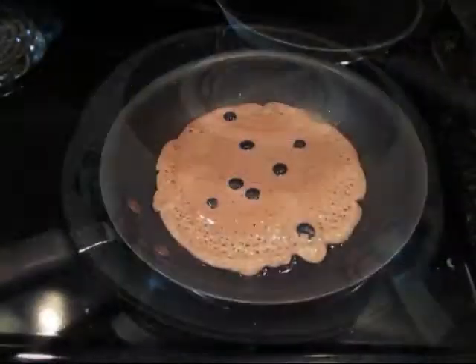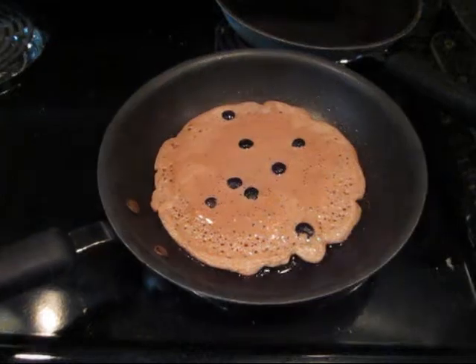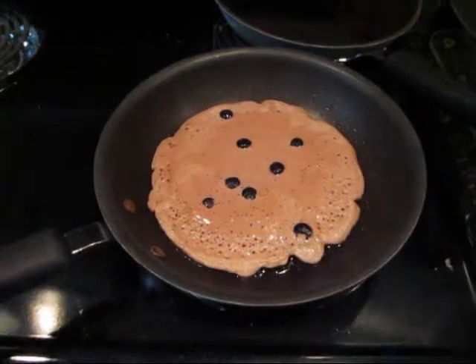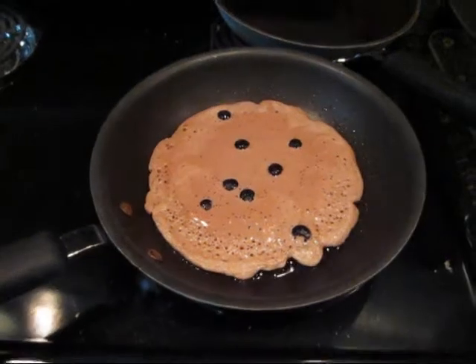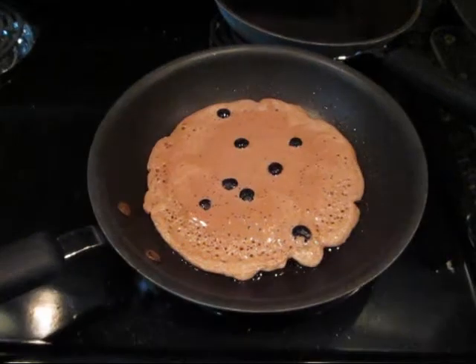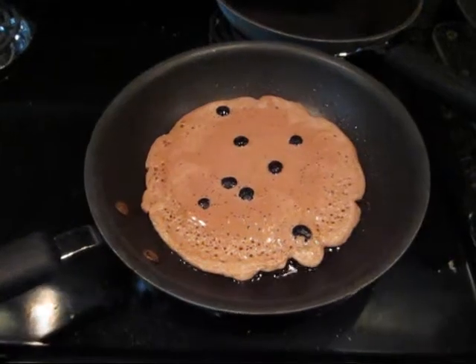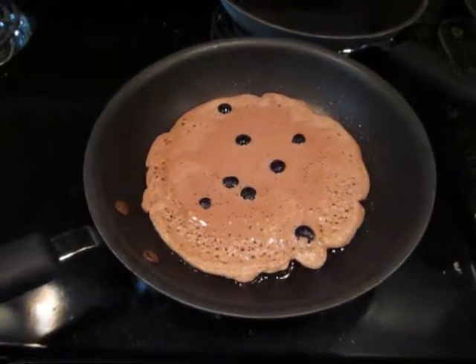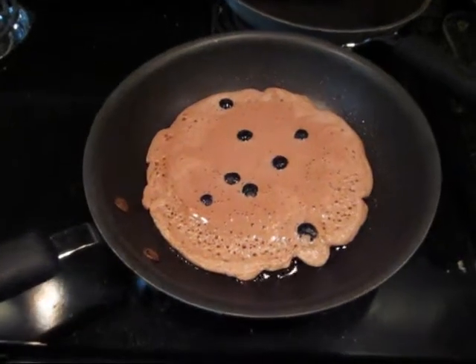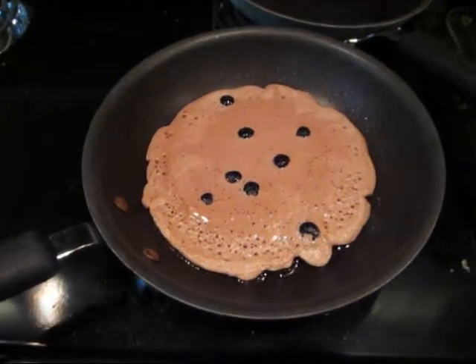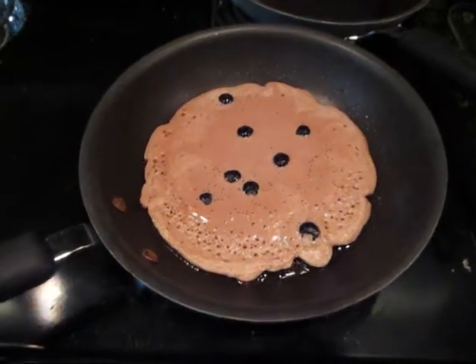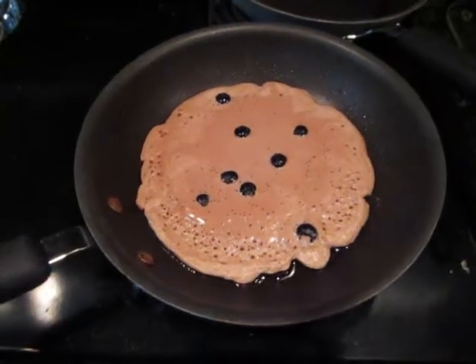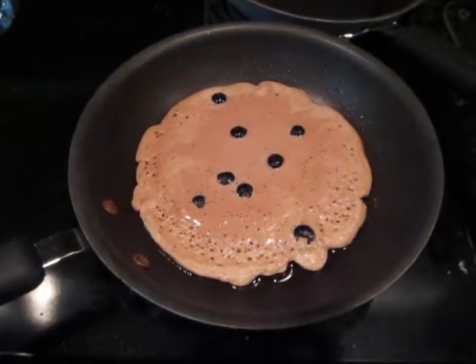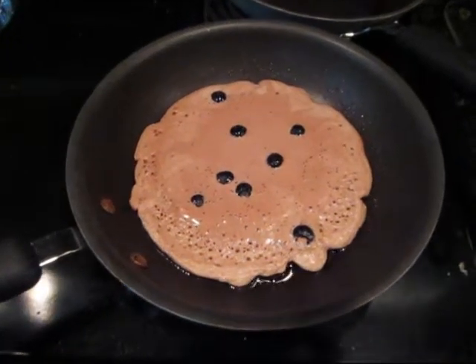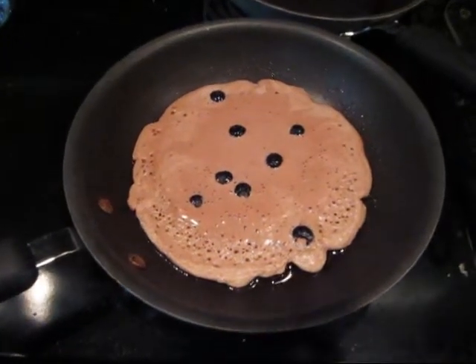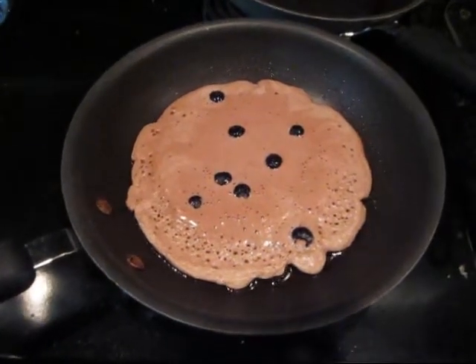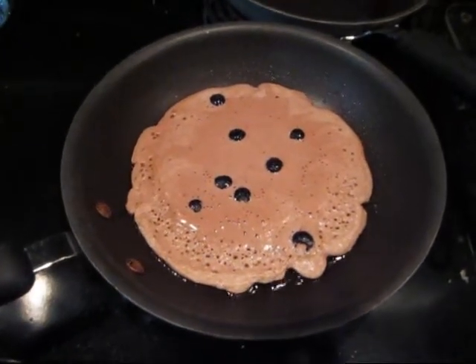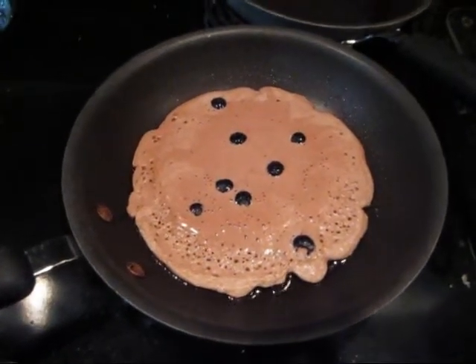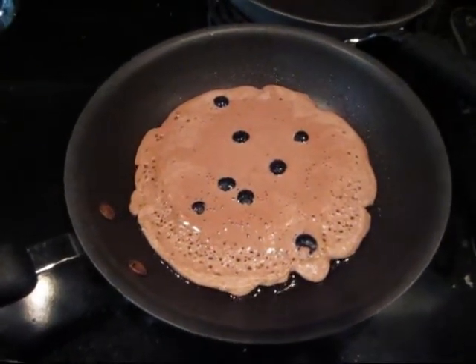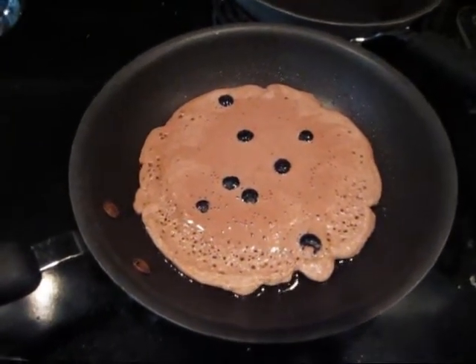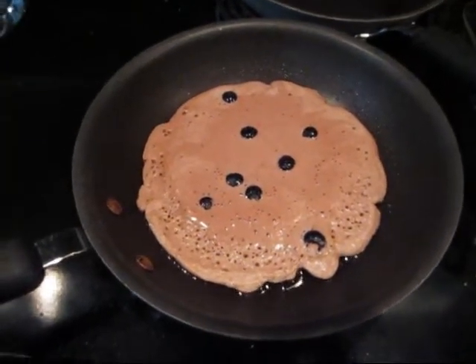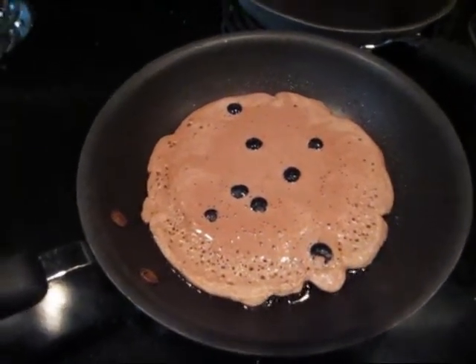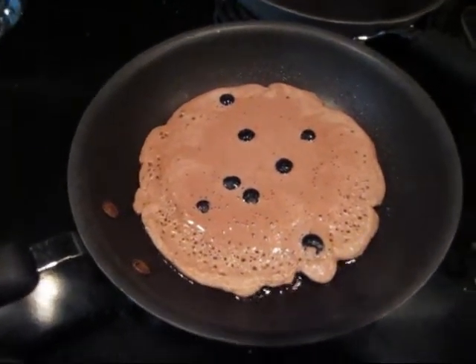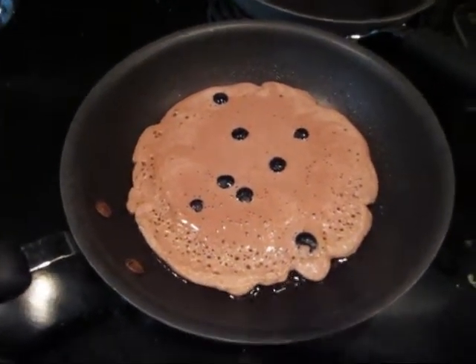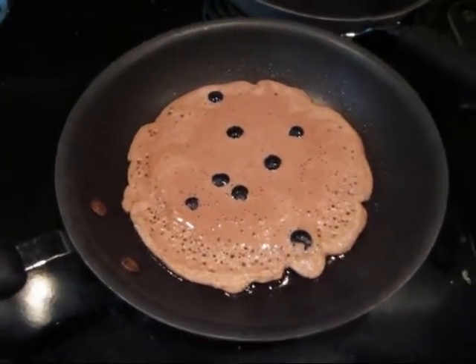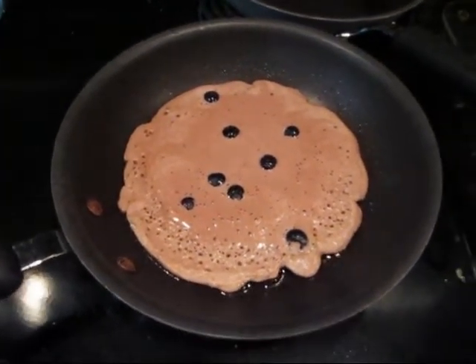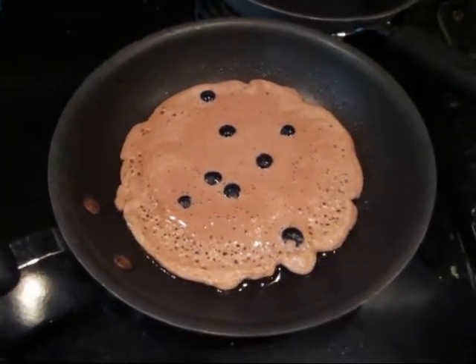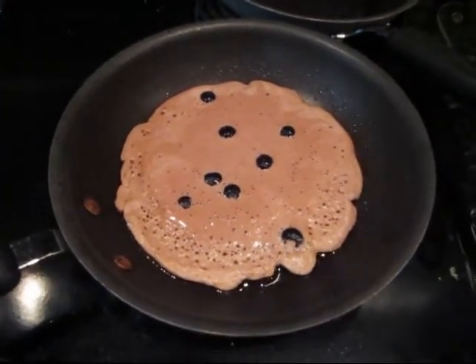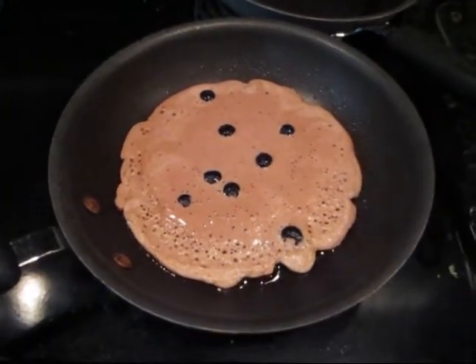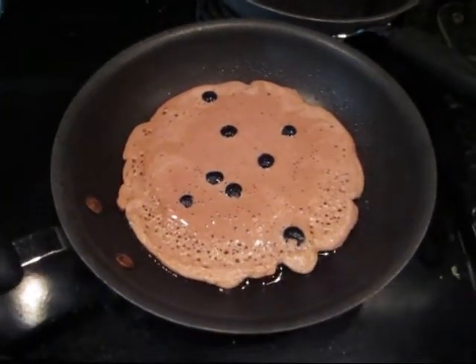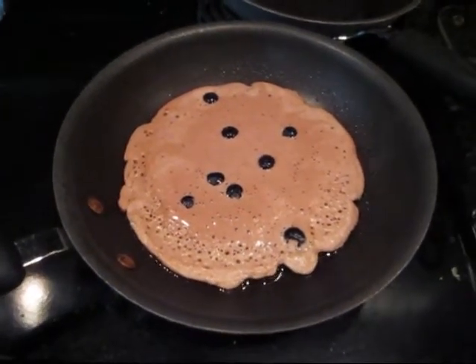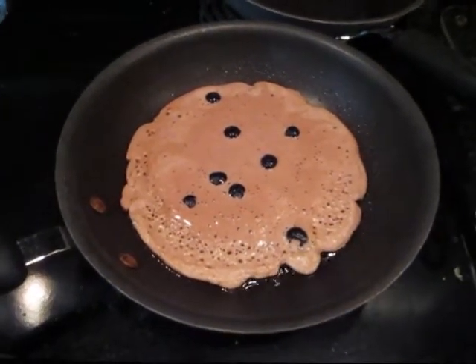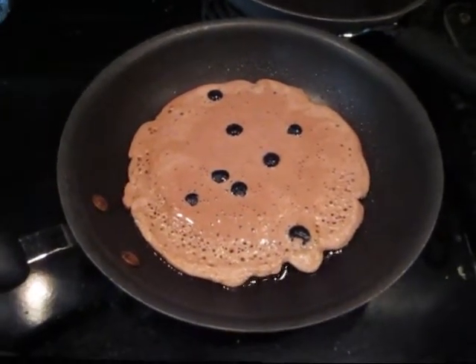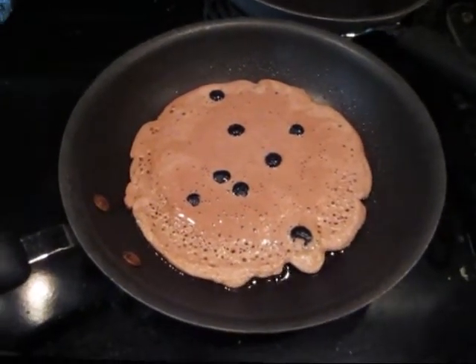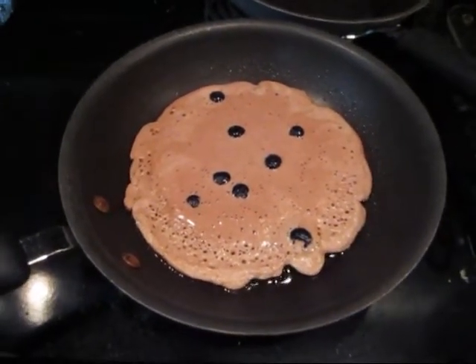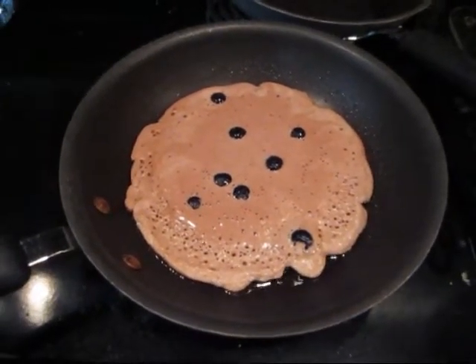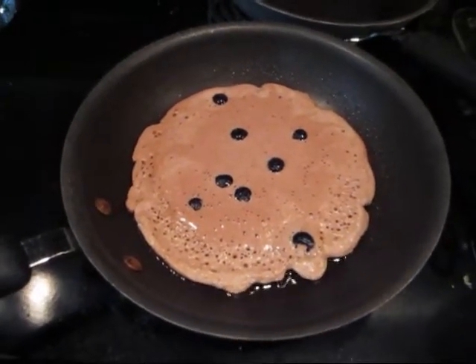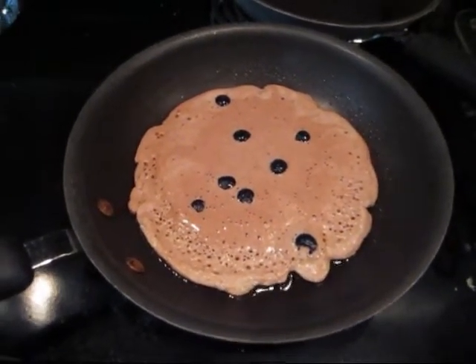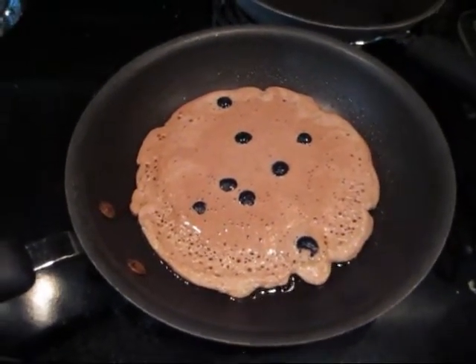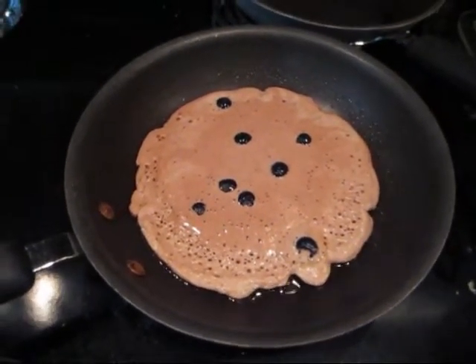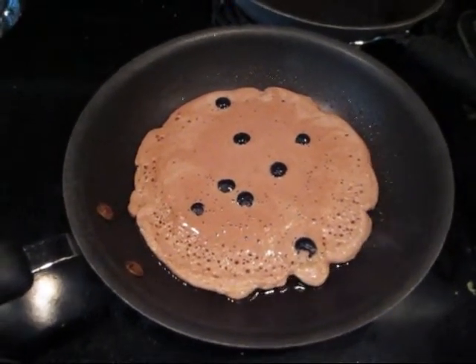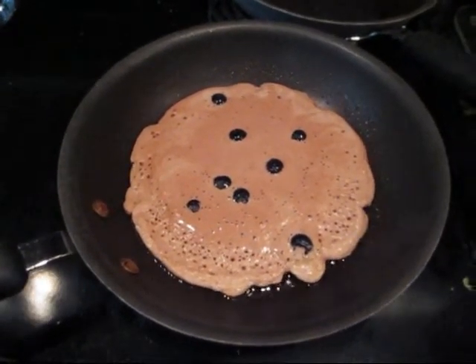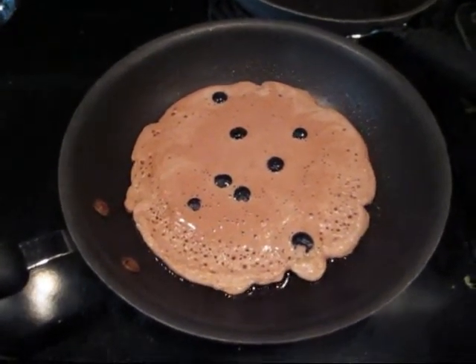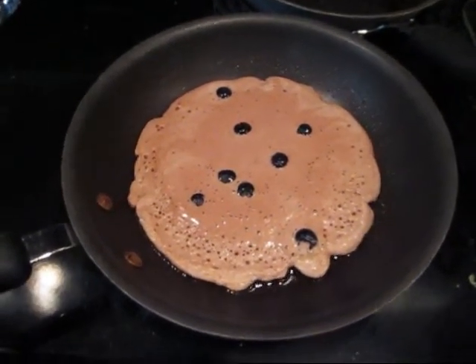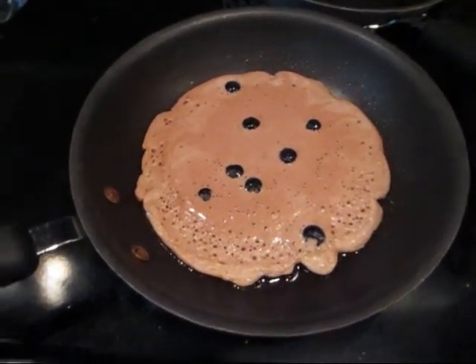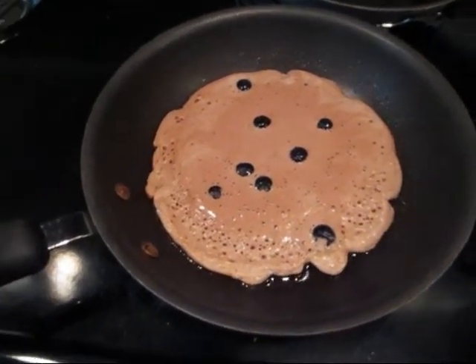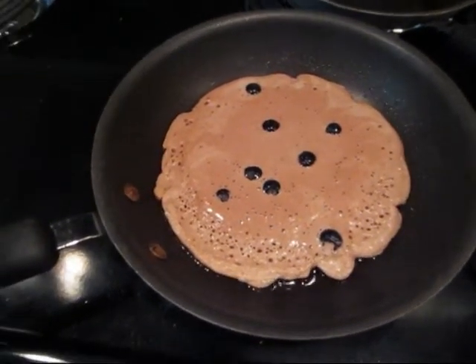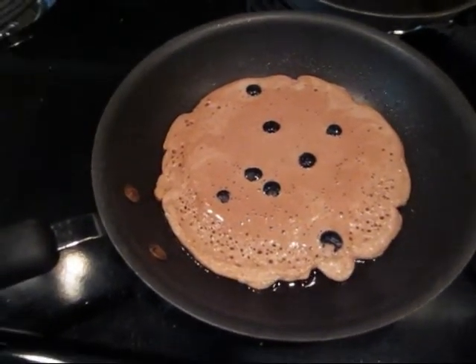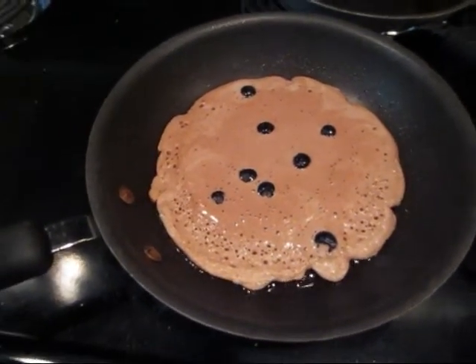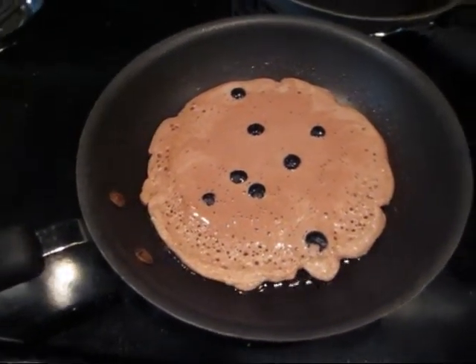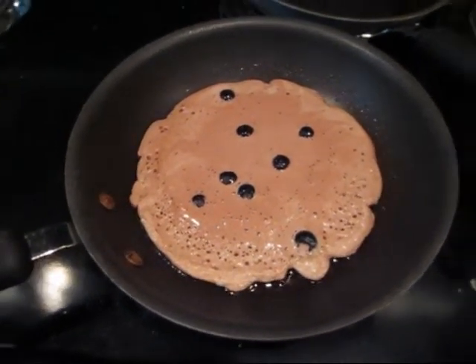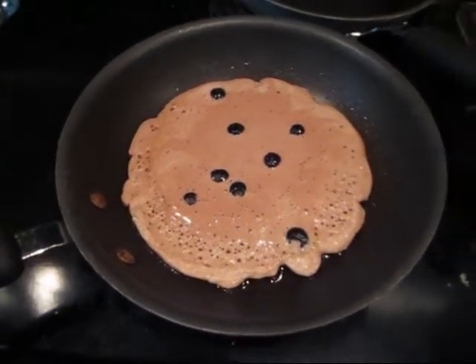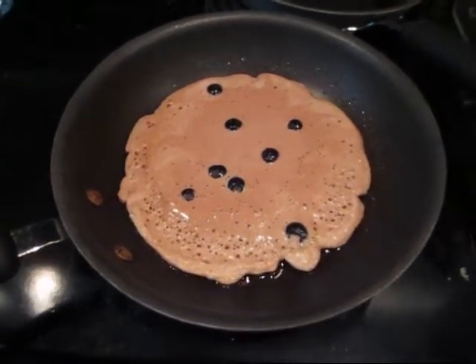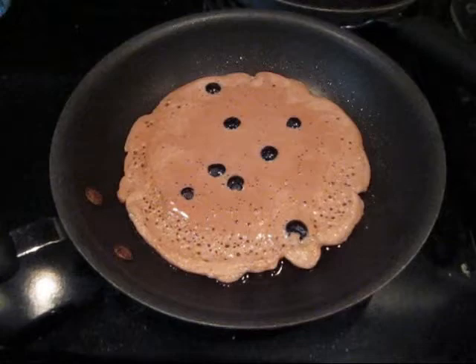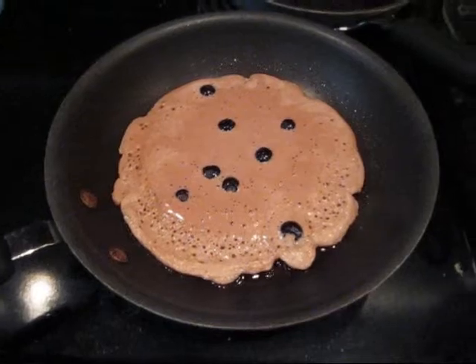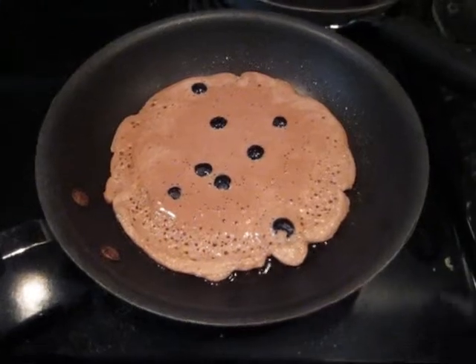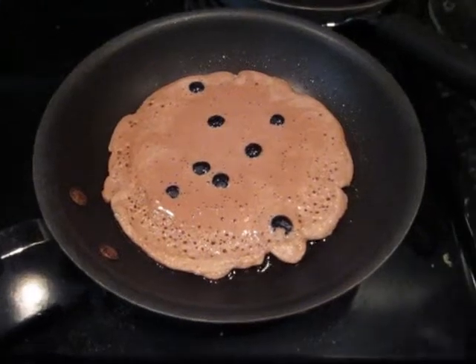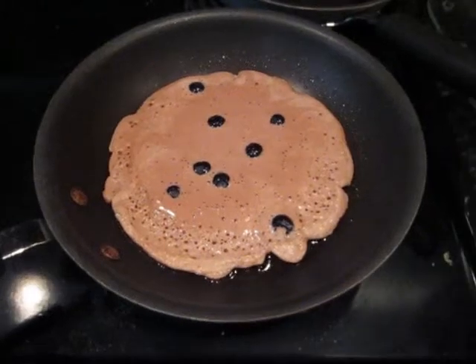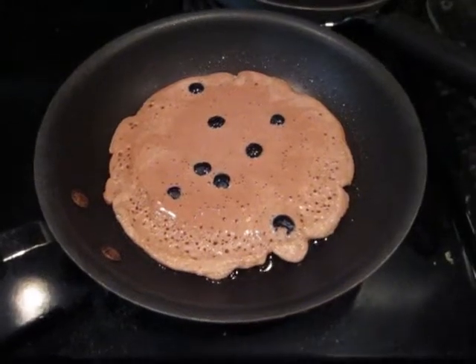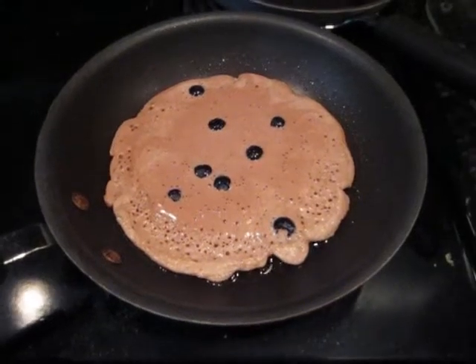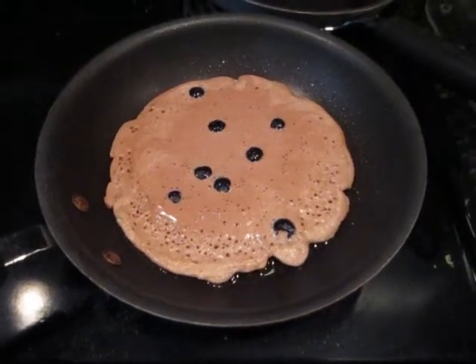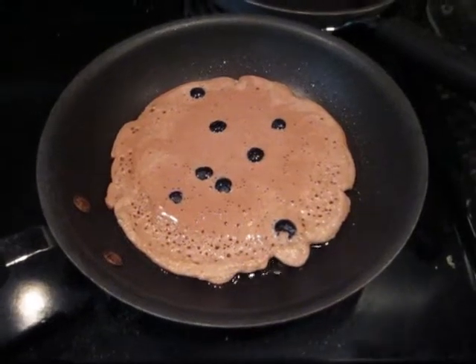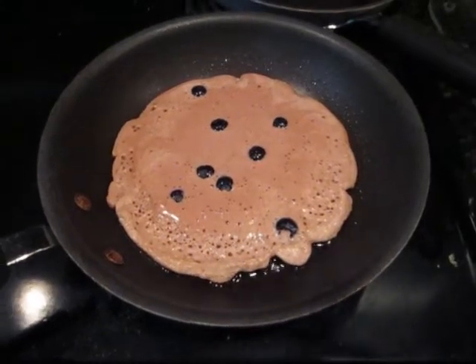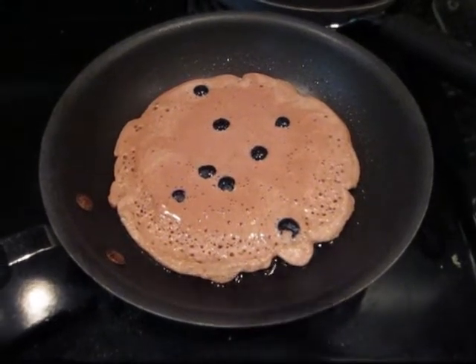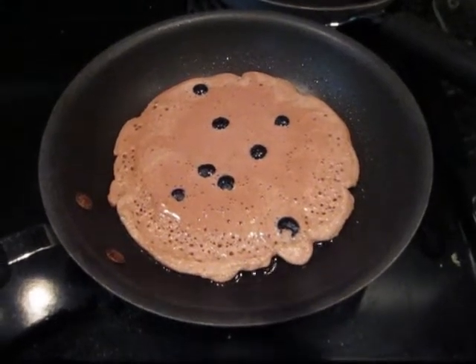The protein pancake — ready to rock. Careful when you flip these things. You don't want them to fall apart.